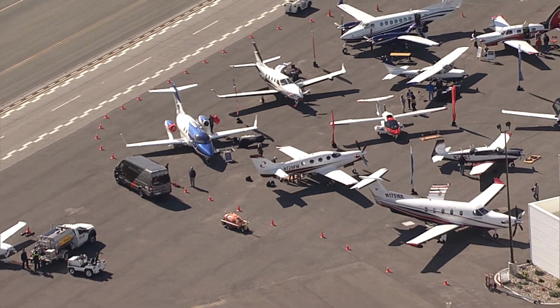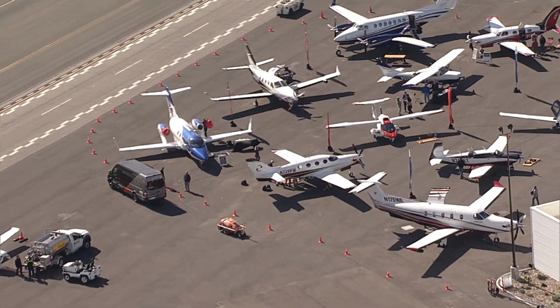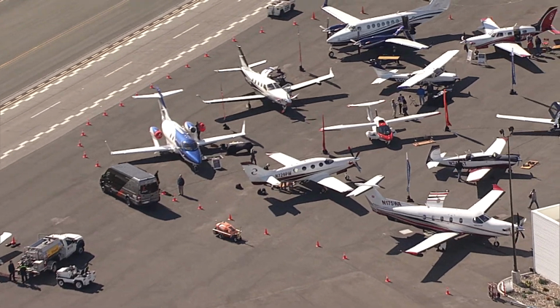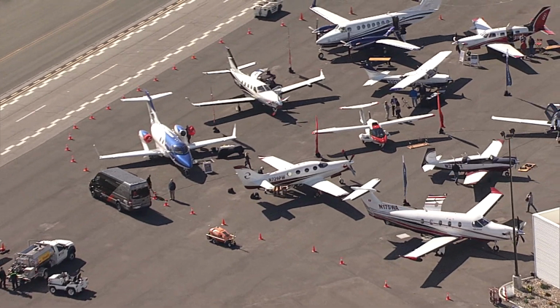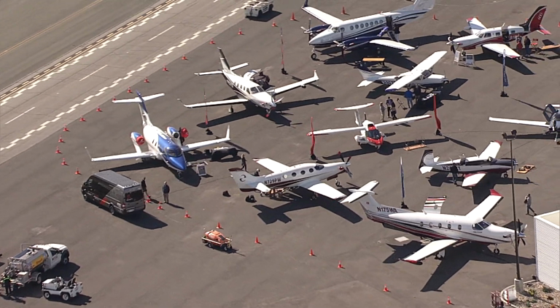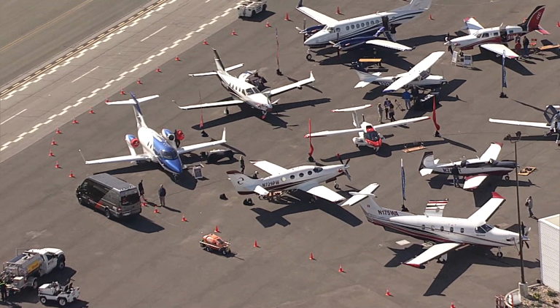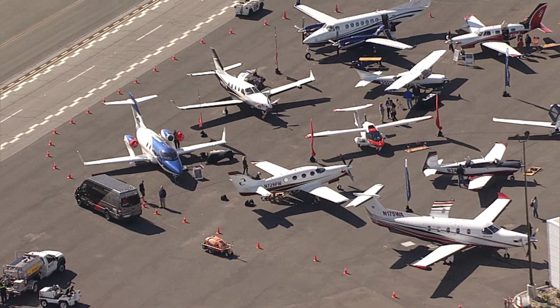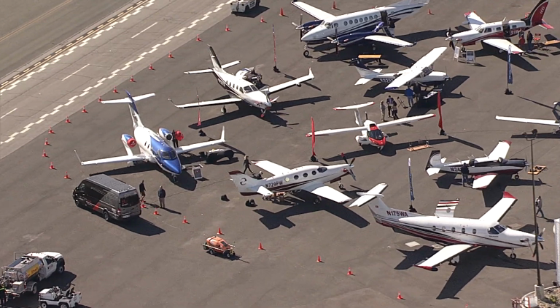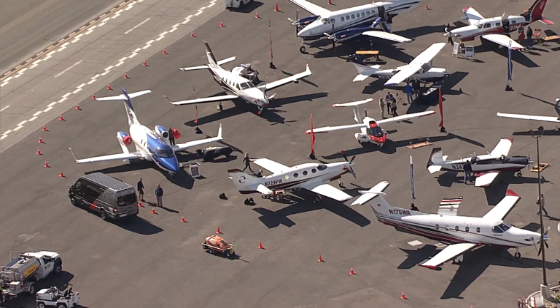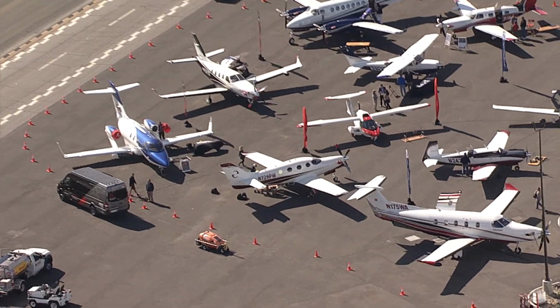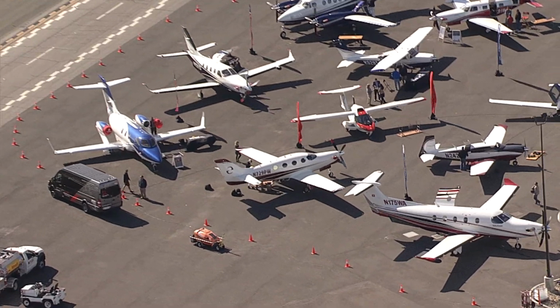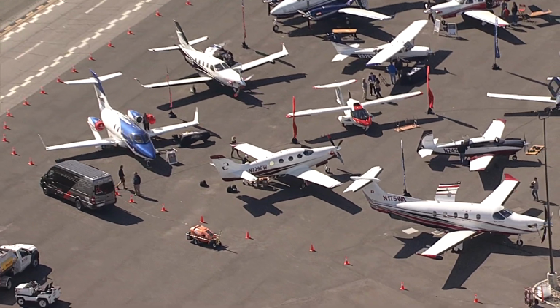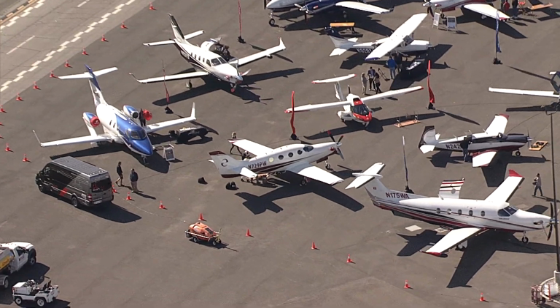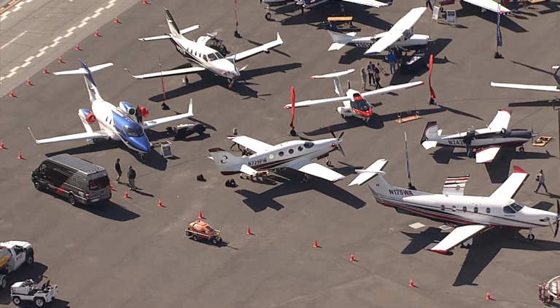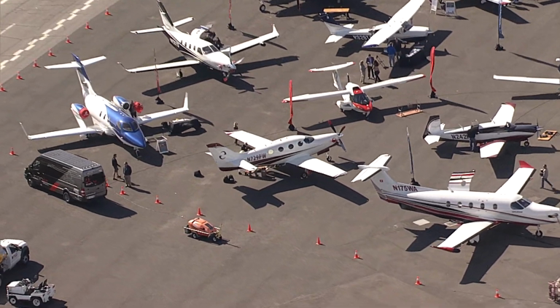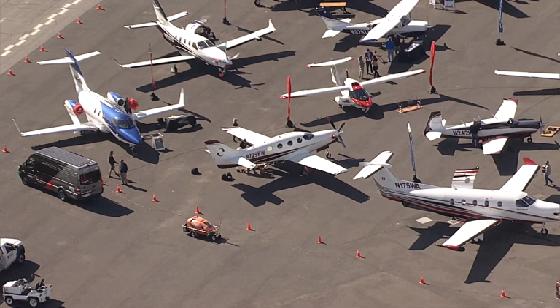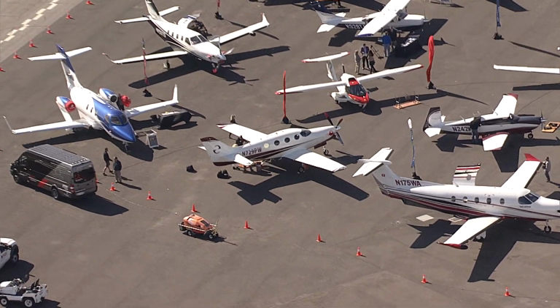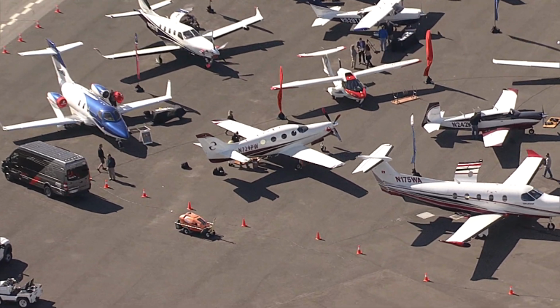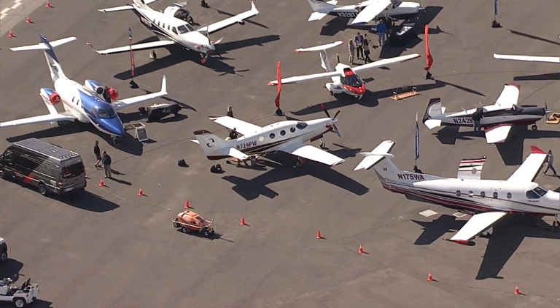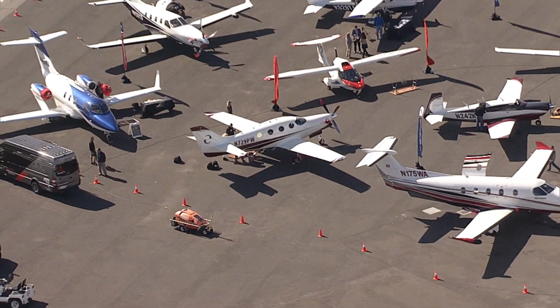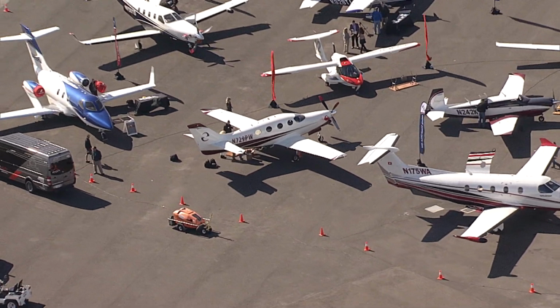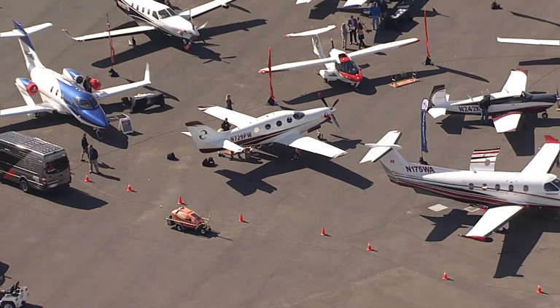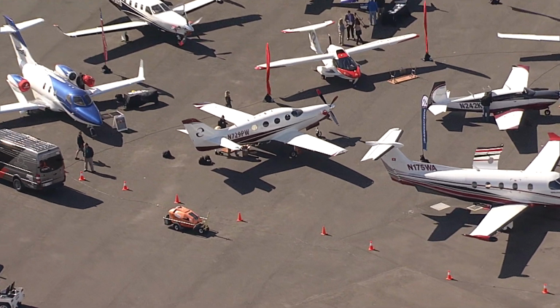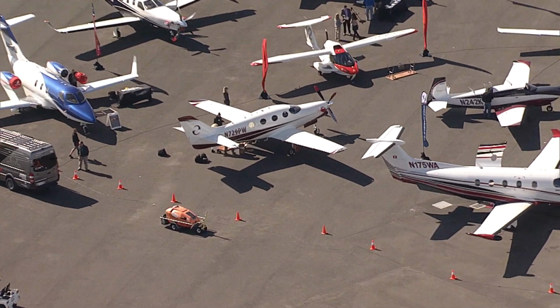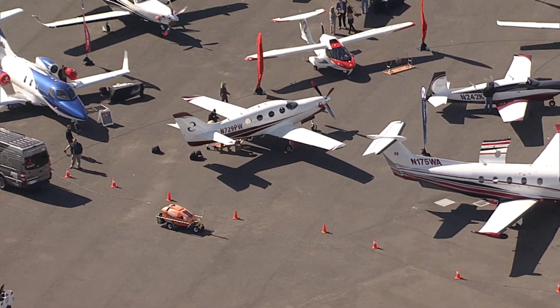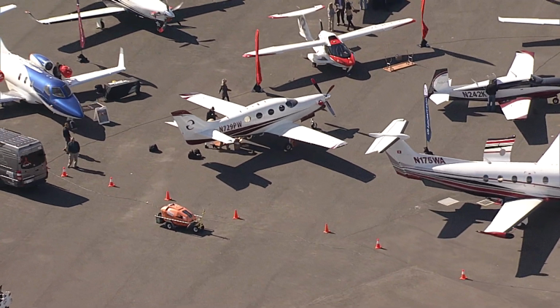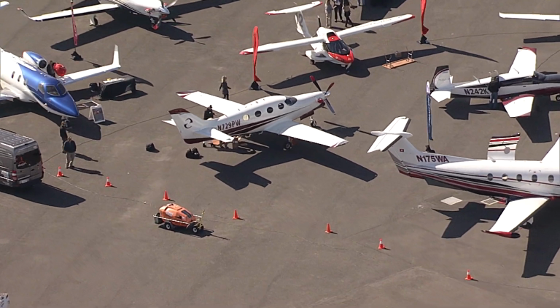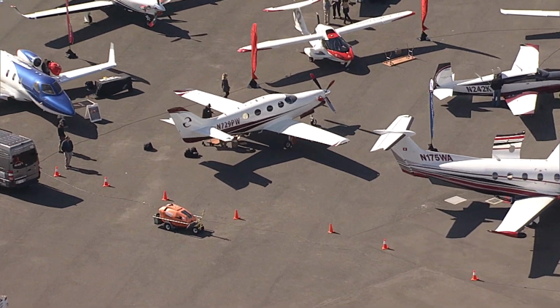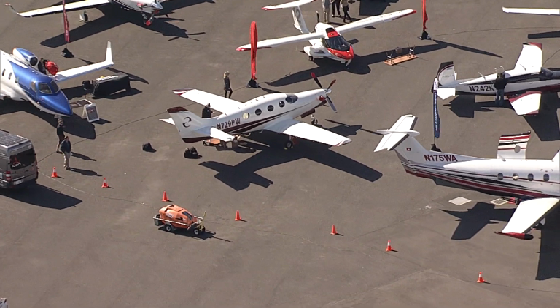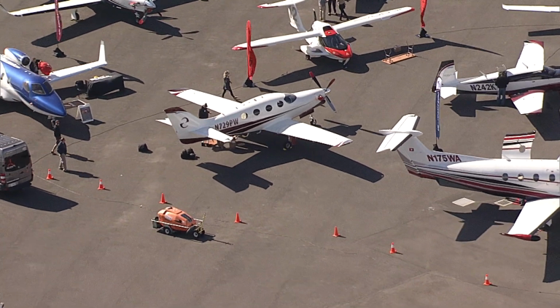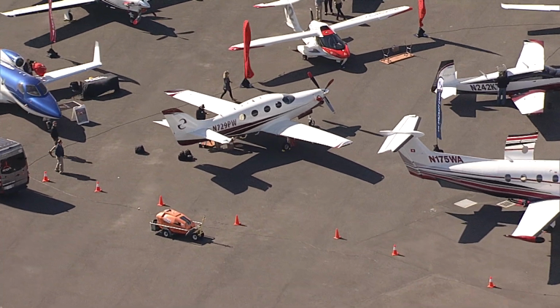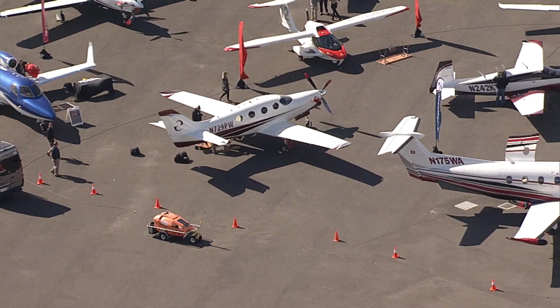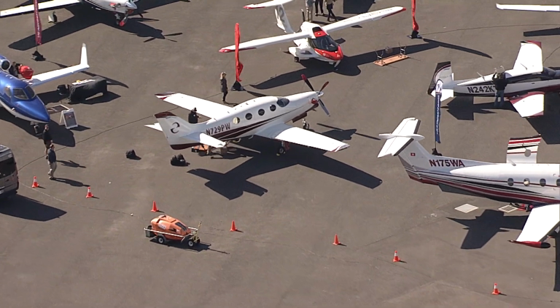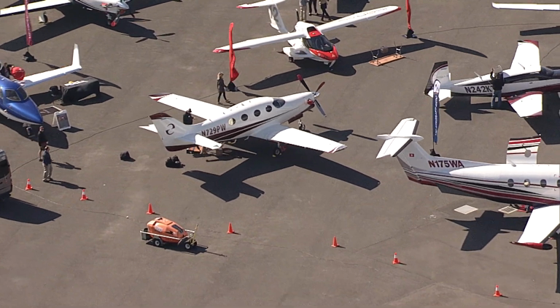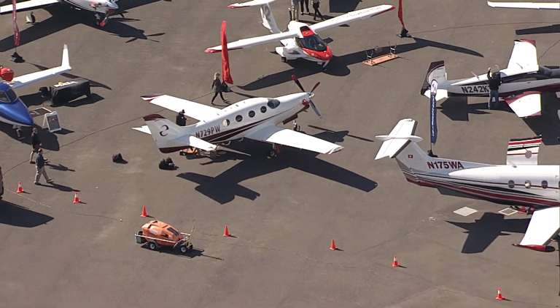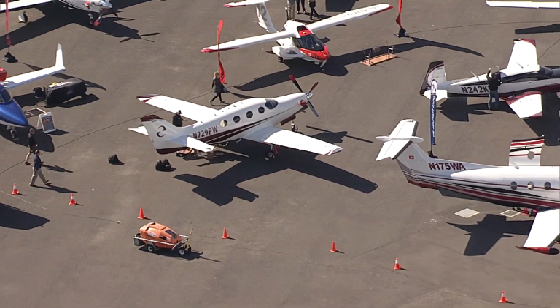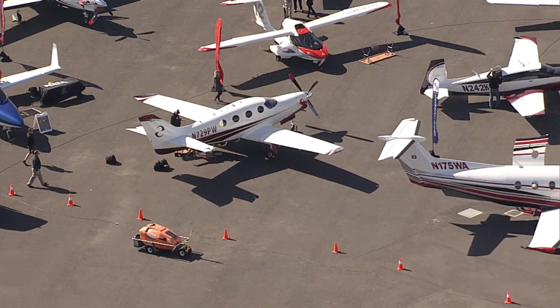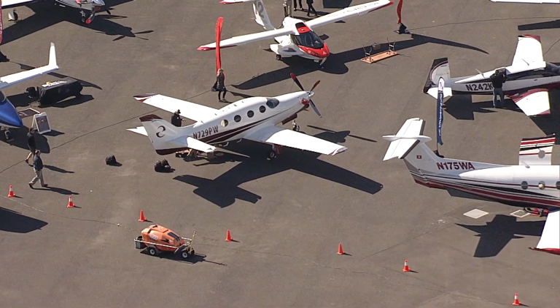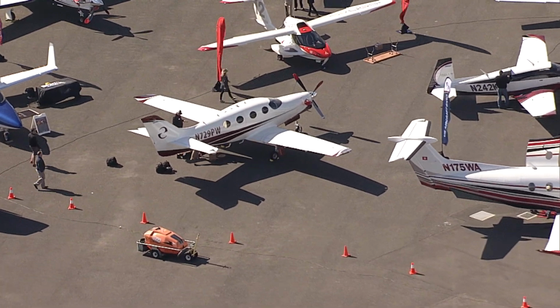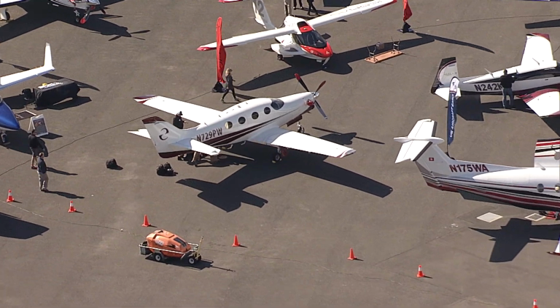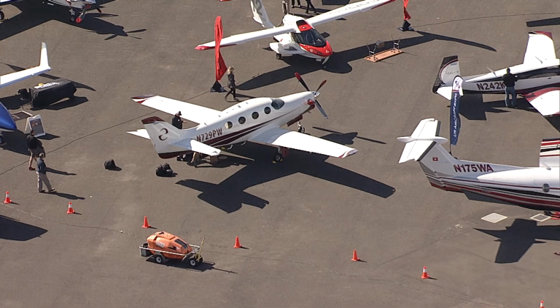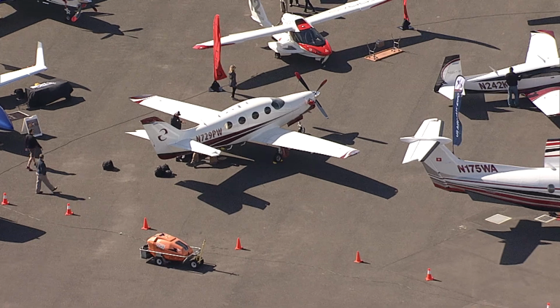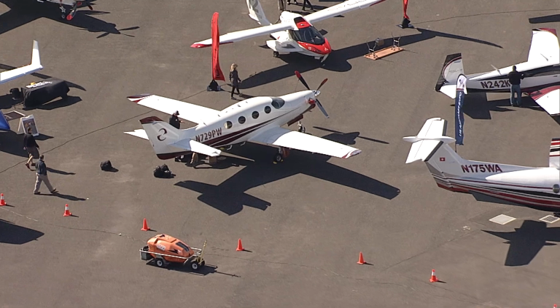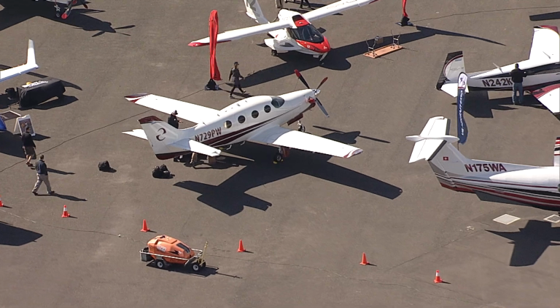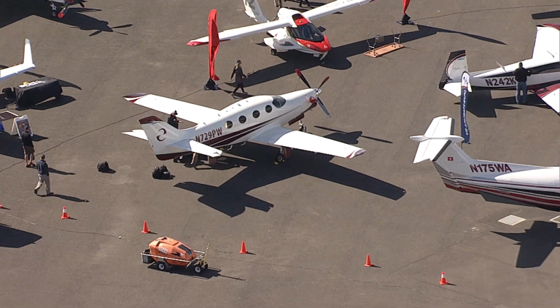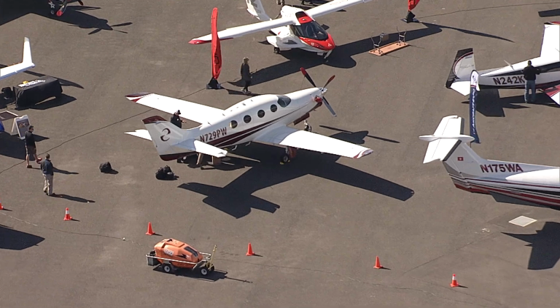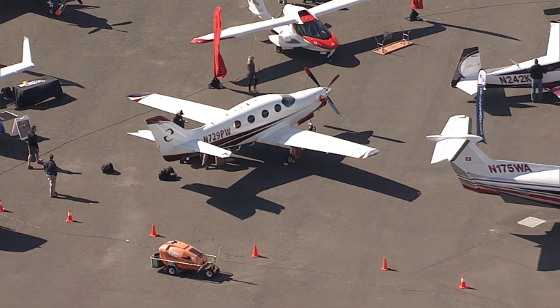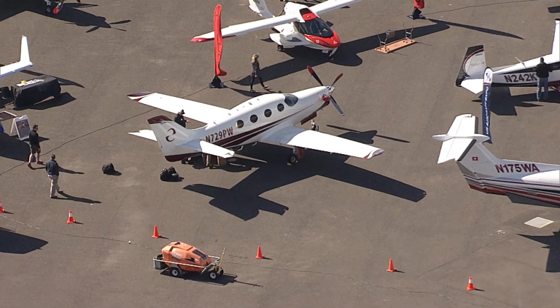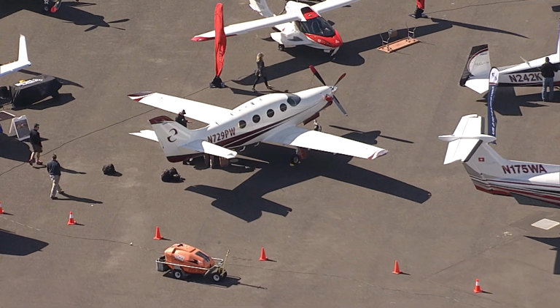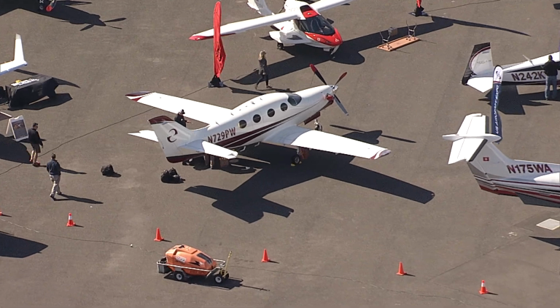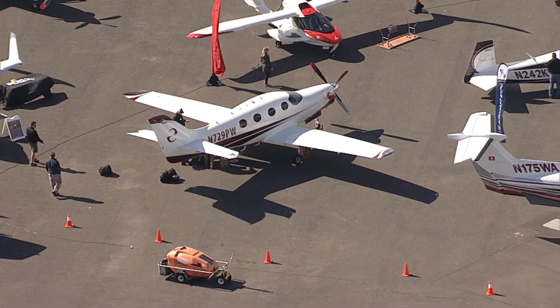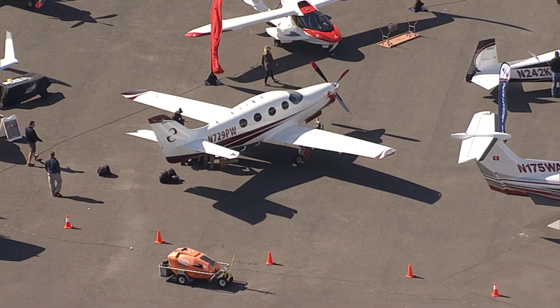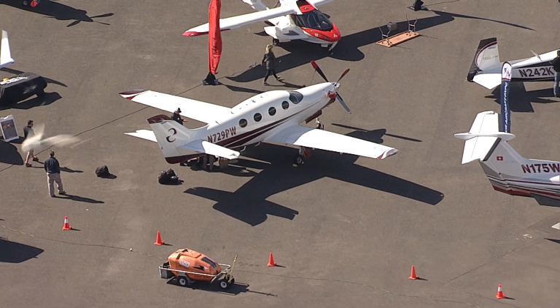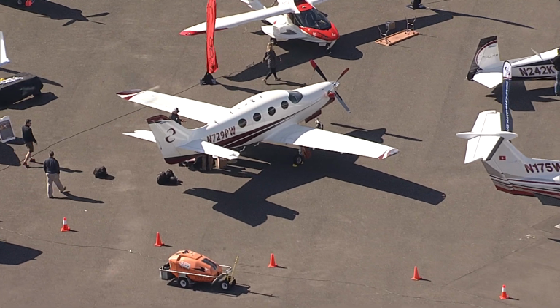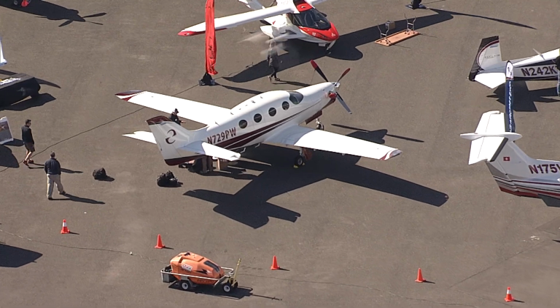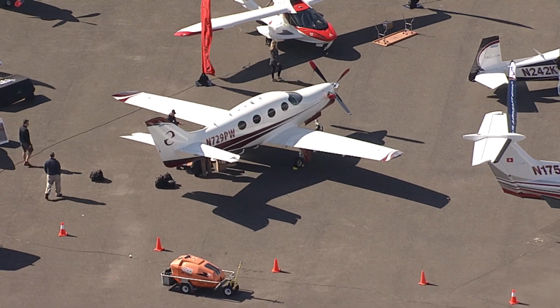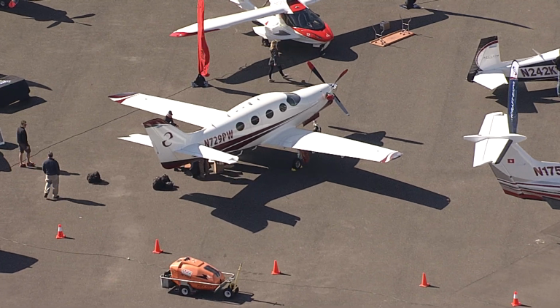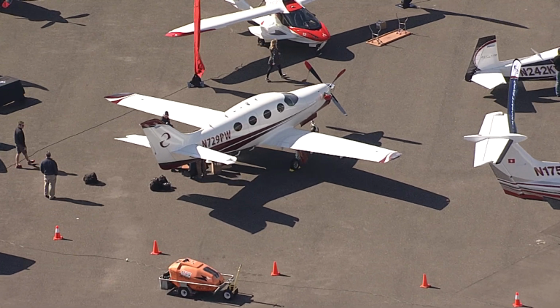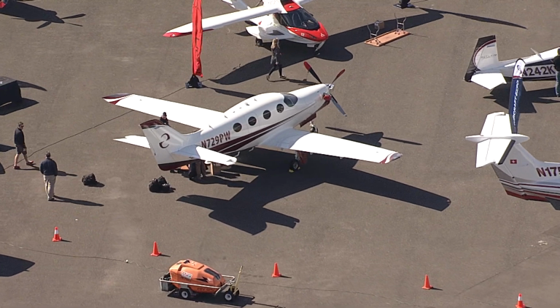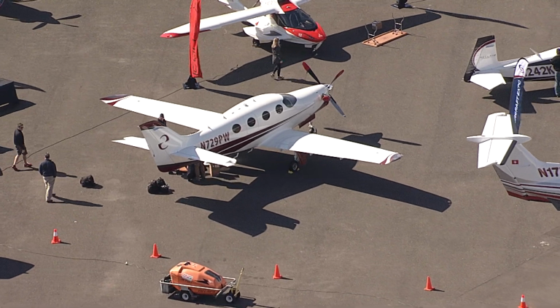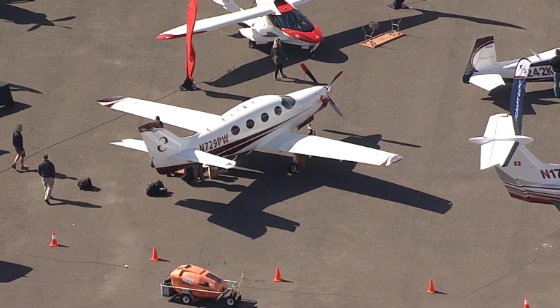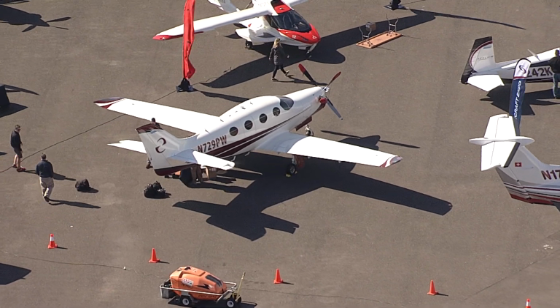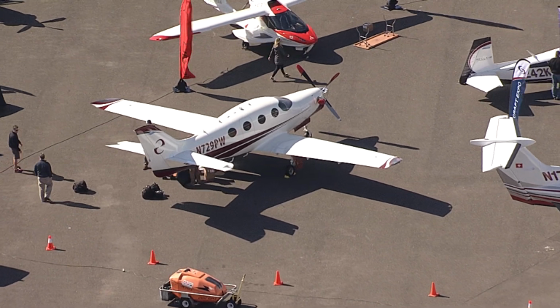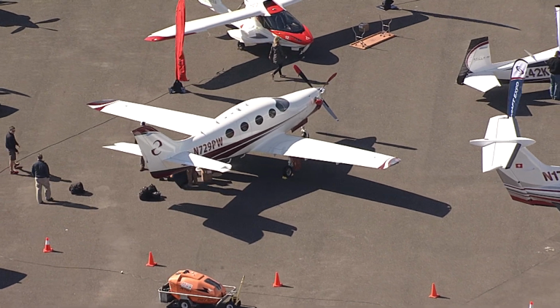We're here with the California Expo. We've been doing it with them for about the last three or four years and we bring our aircraft here.